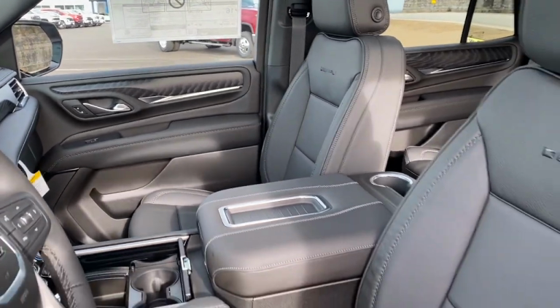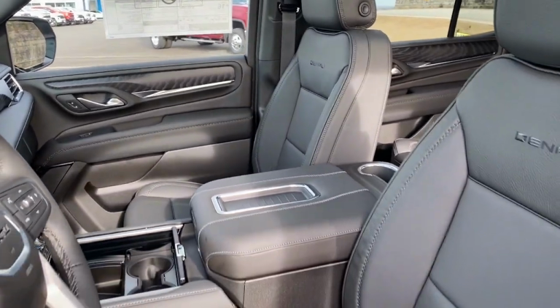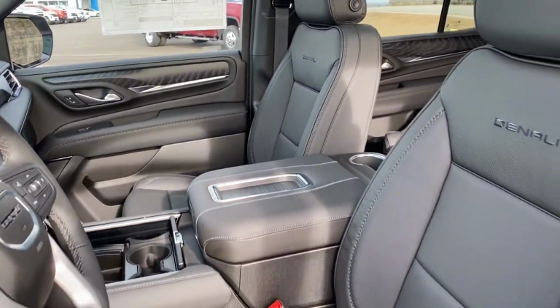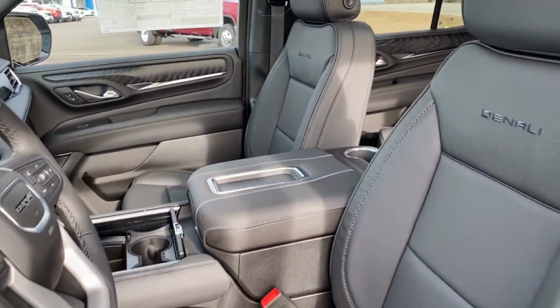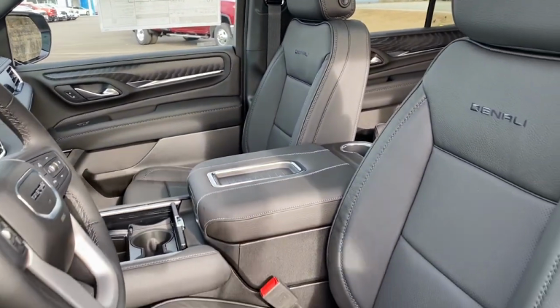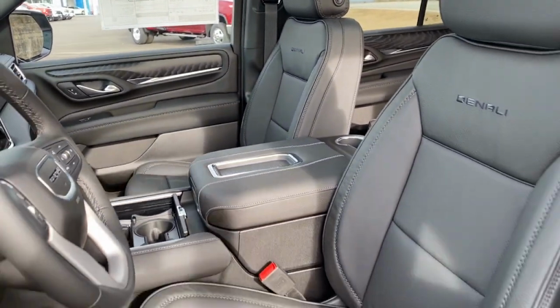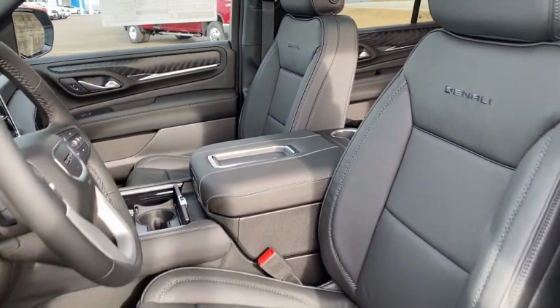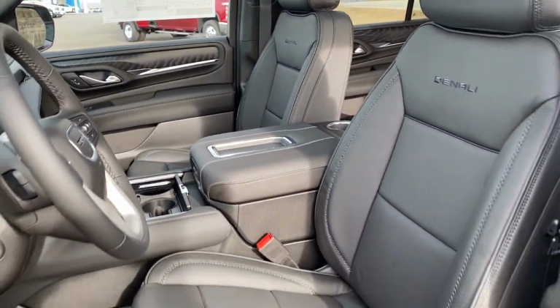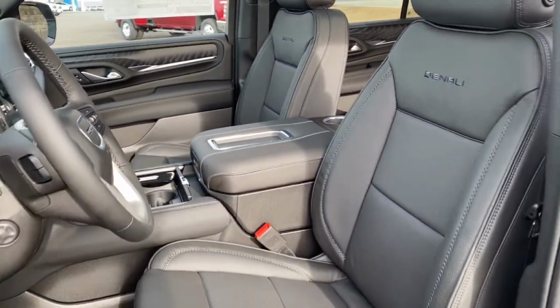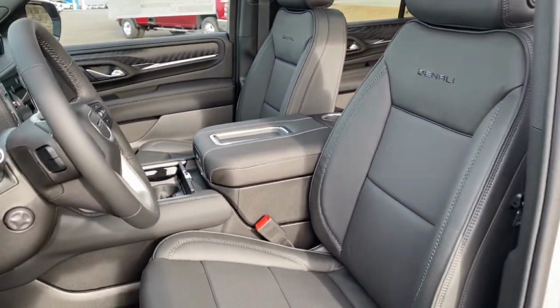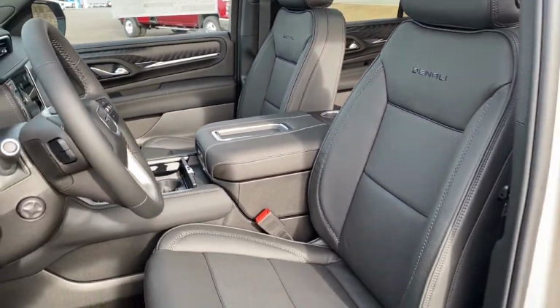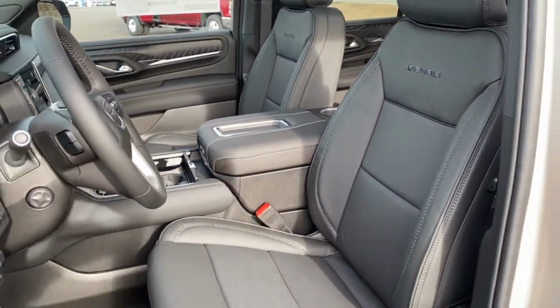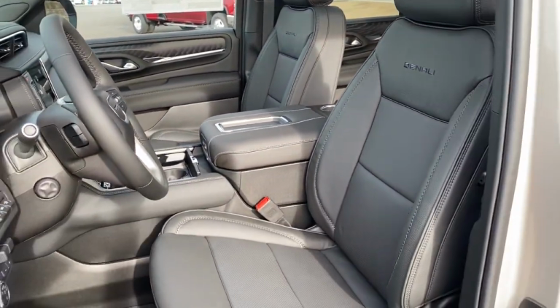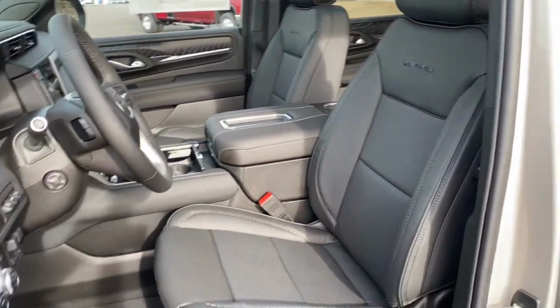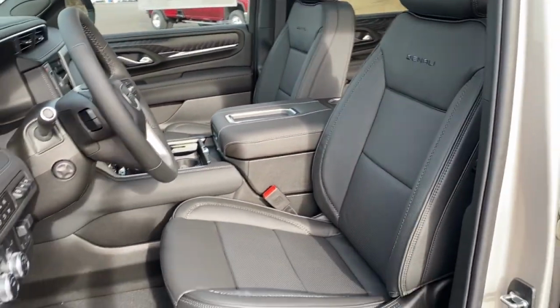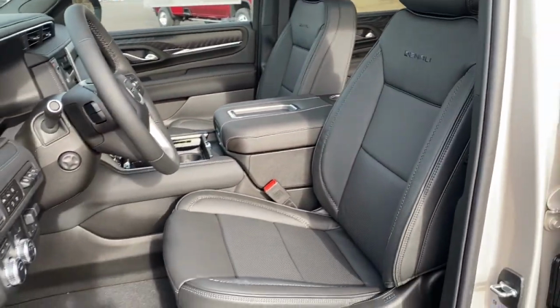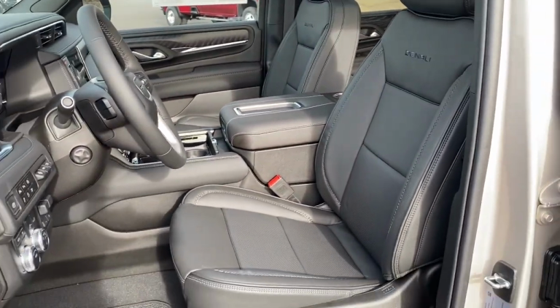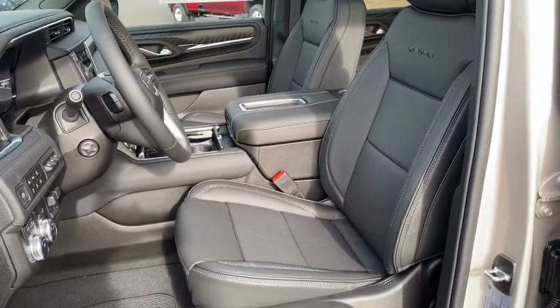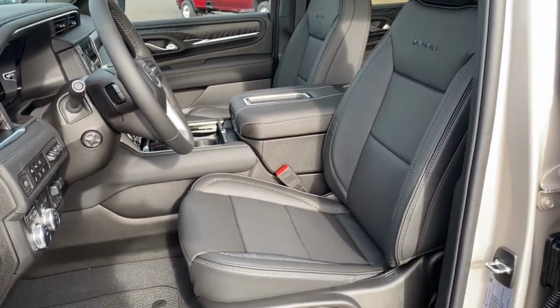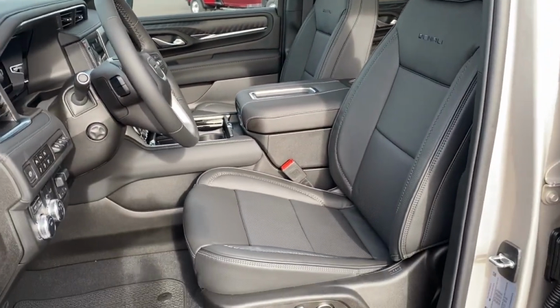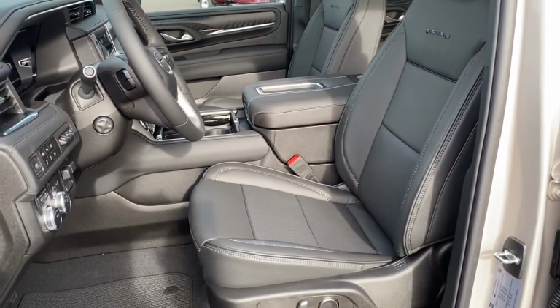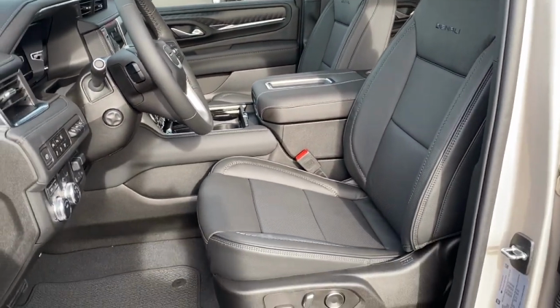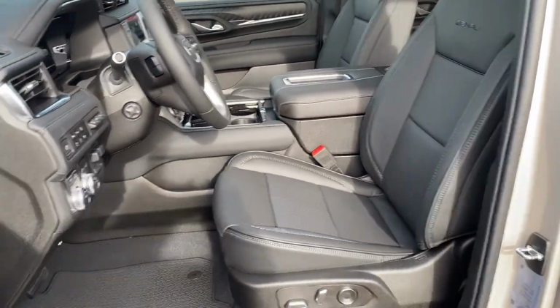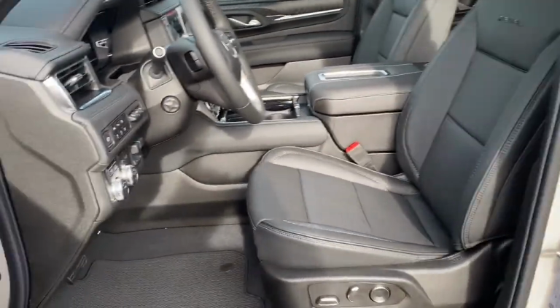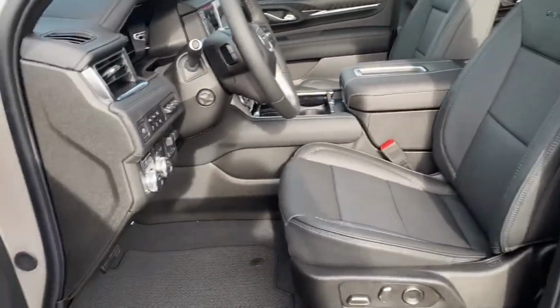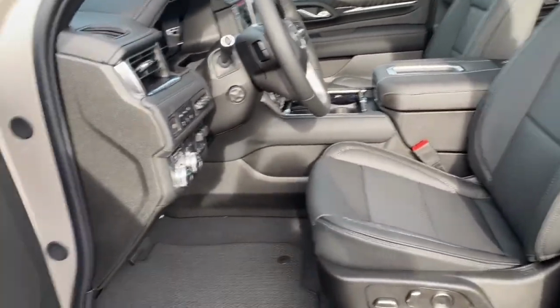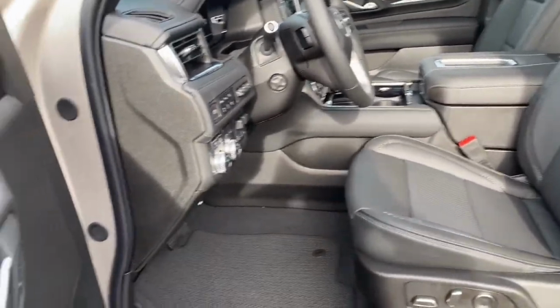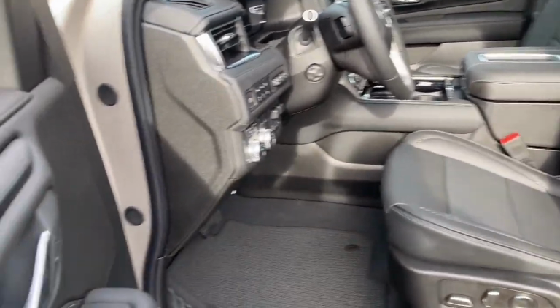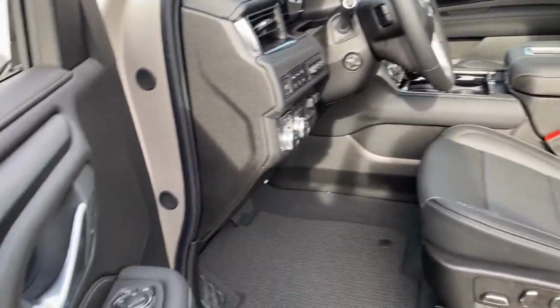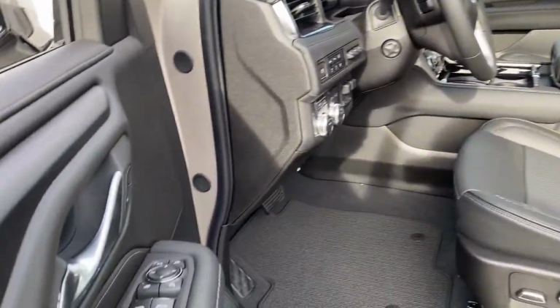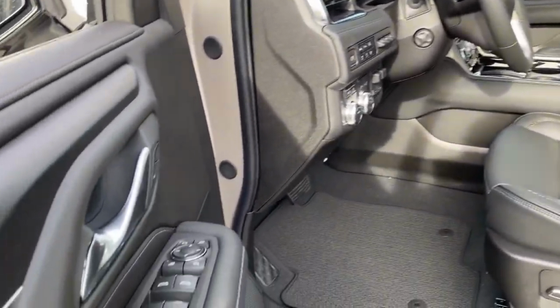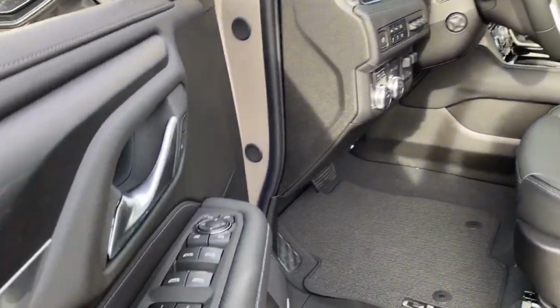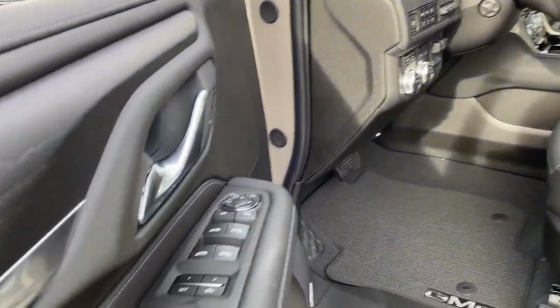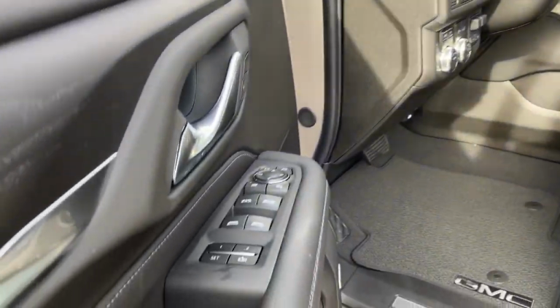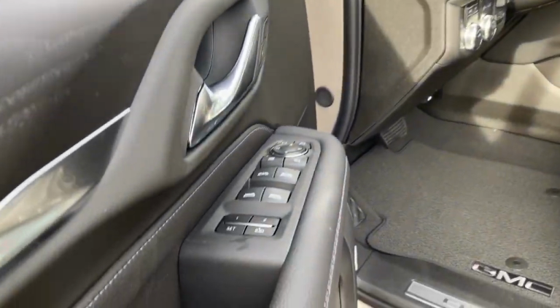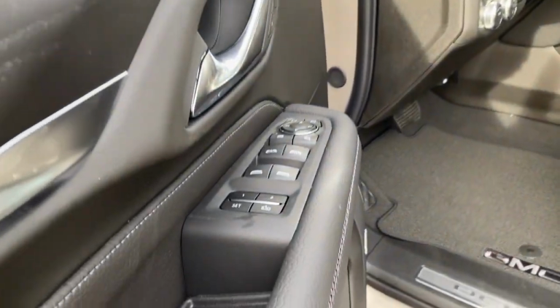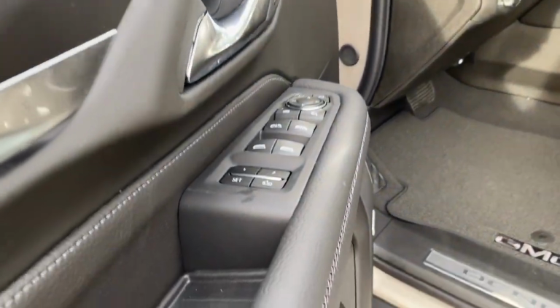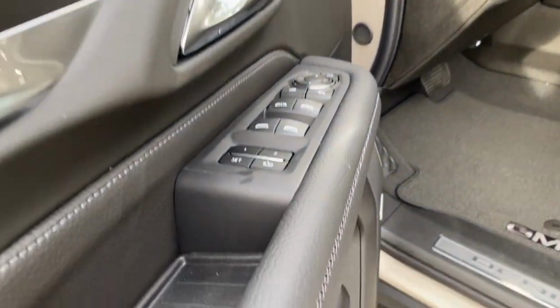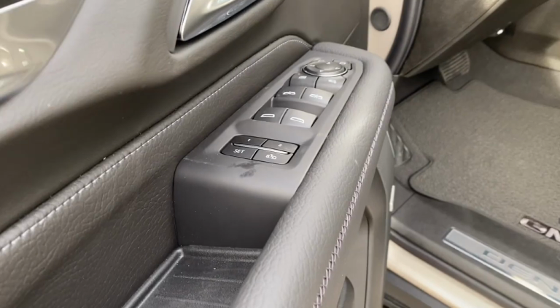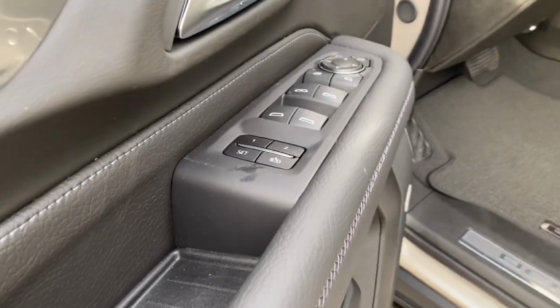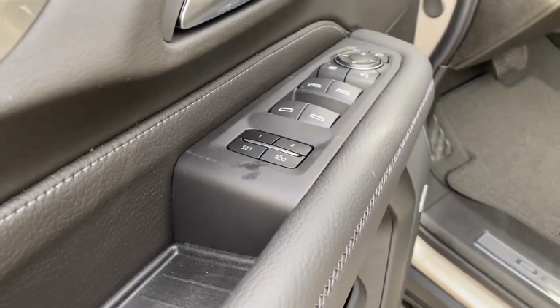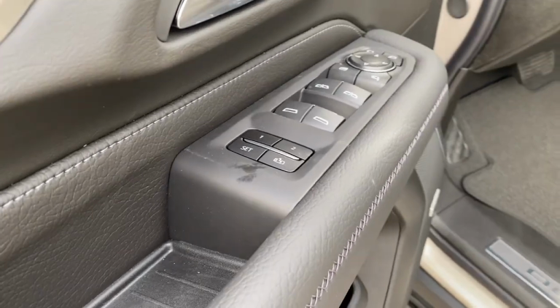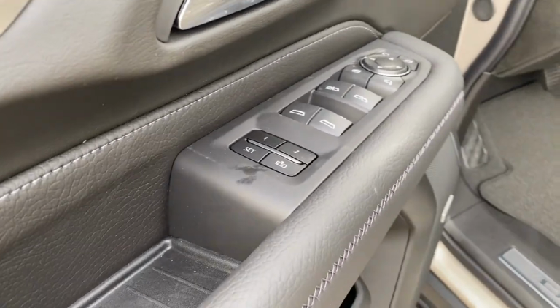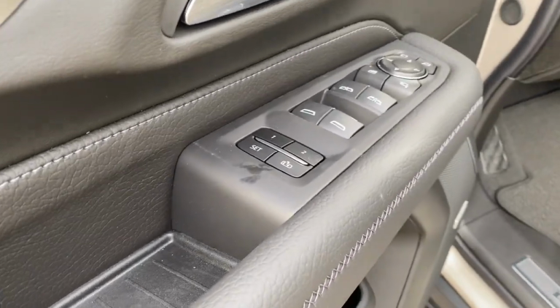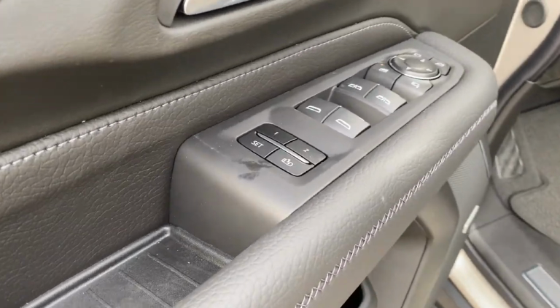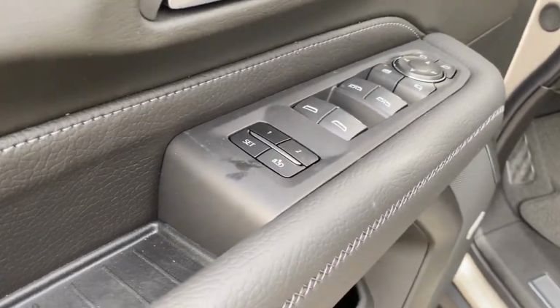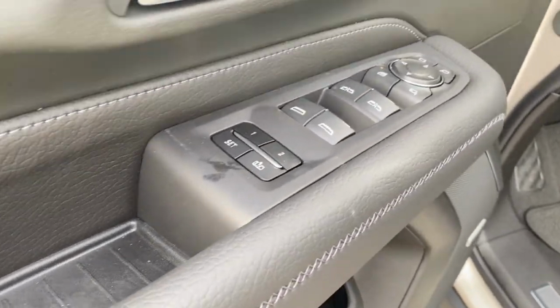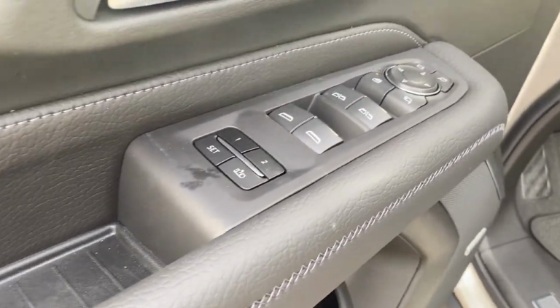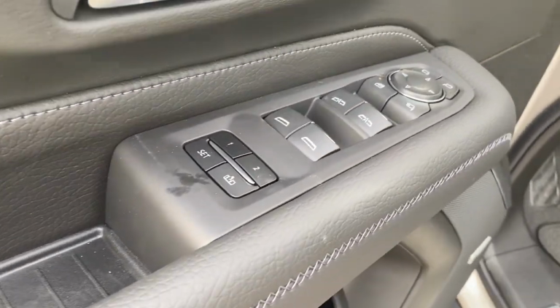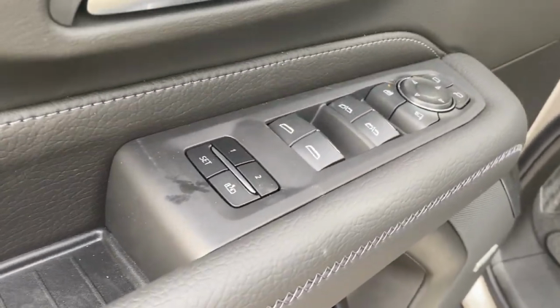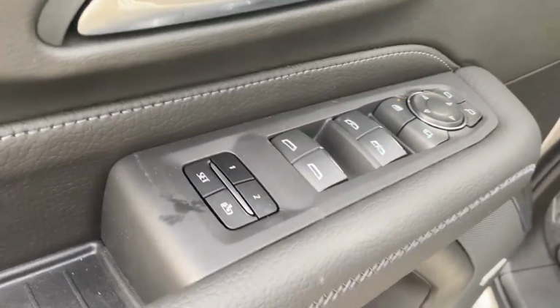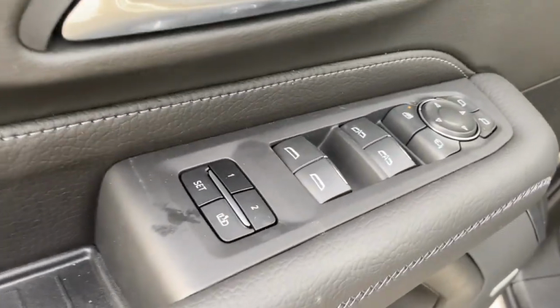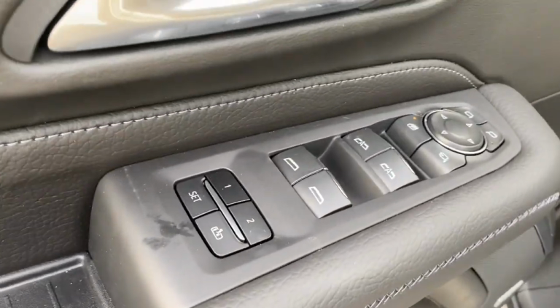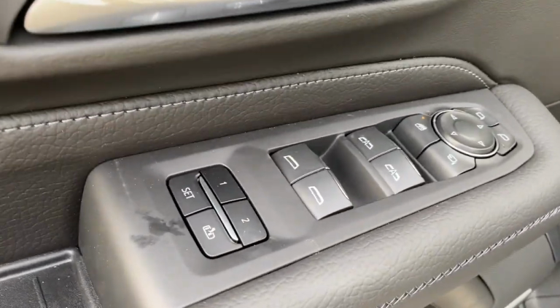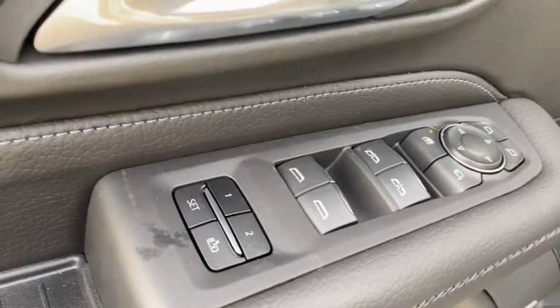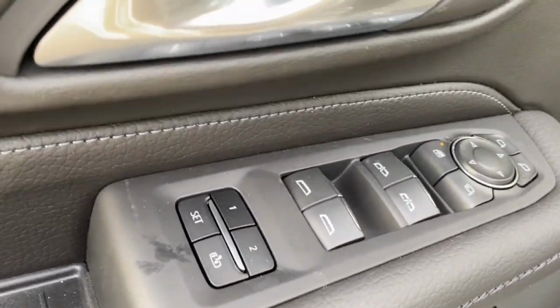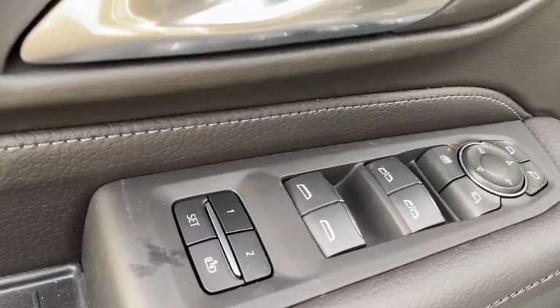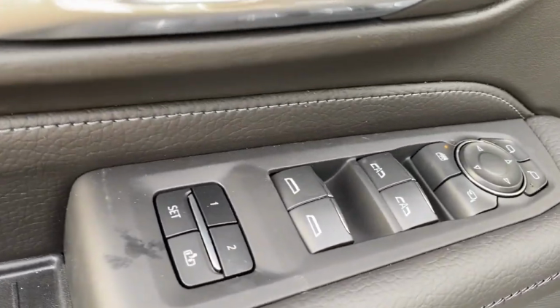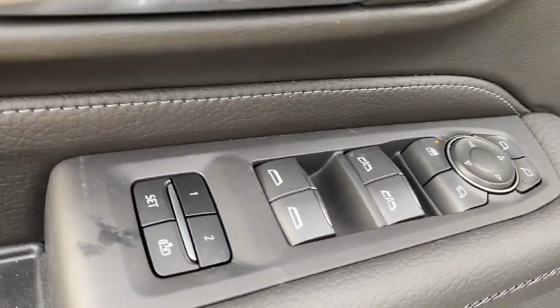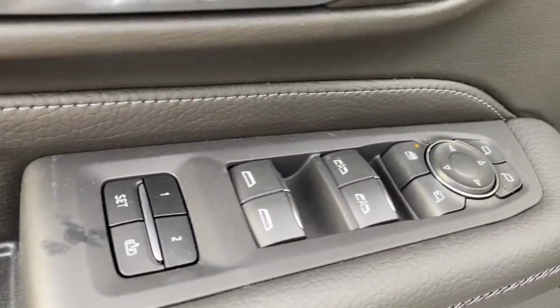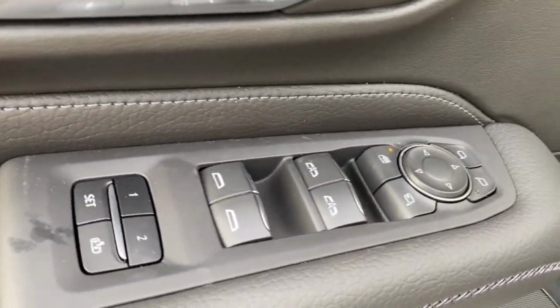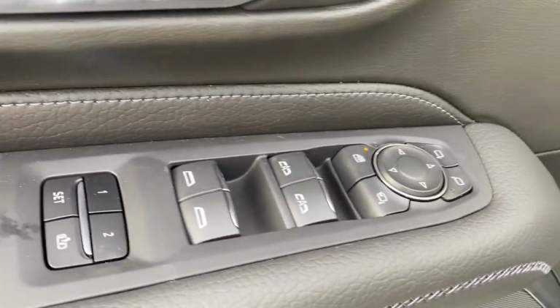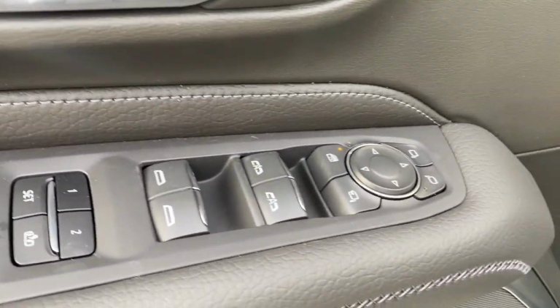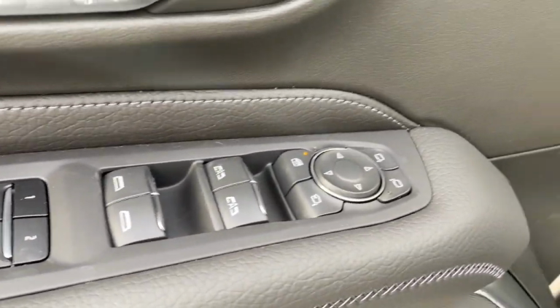Panoramic roof, lane departure warning, keyless entry, remote engine start, satellite radio, power passenger seat.